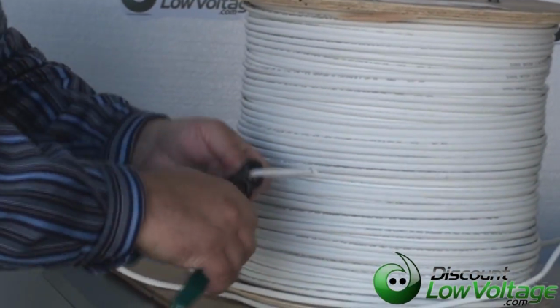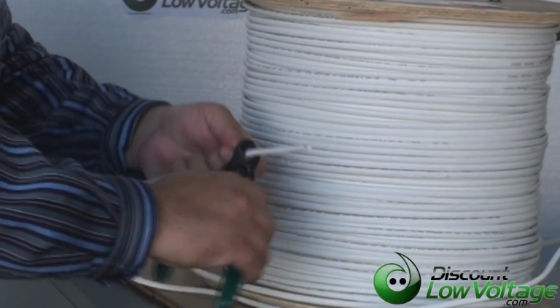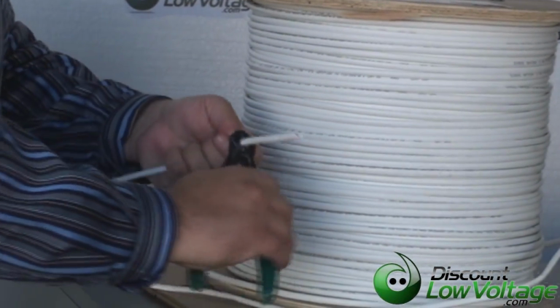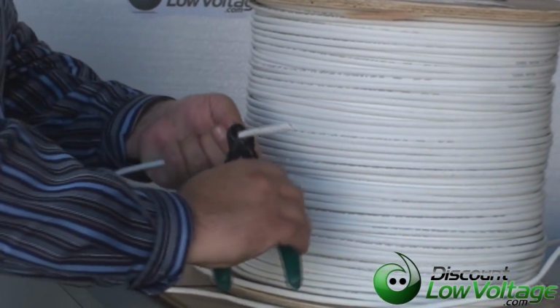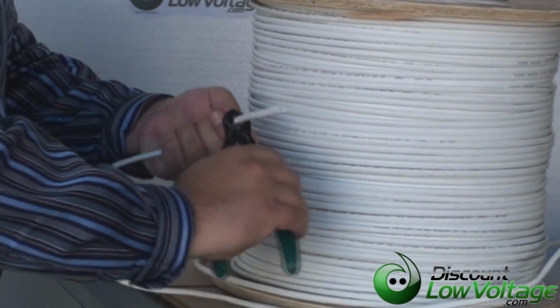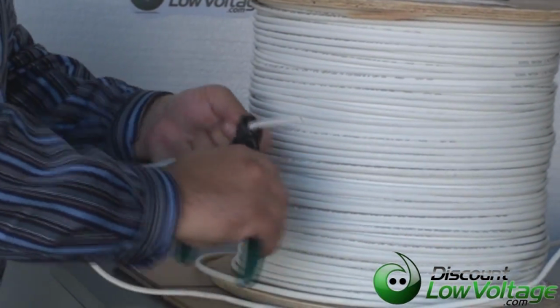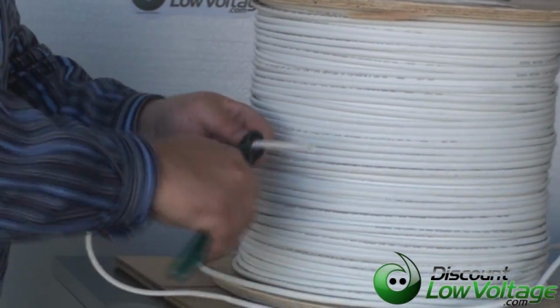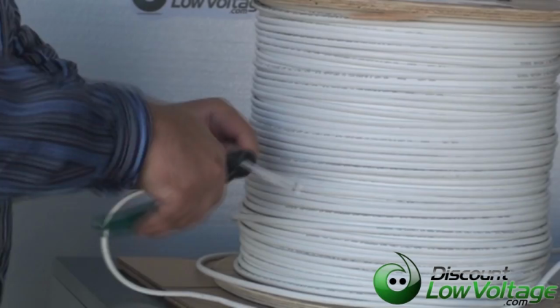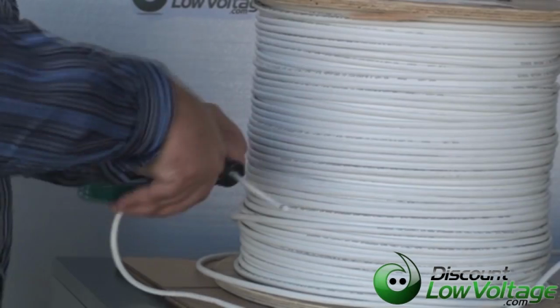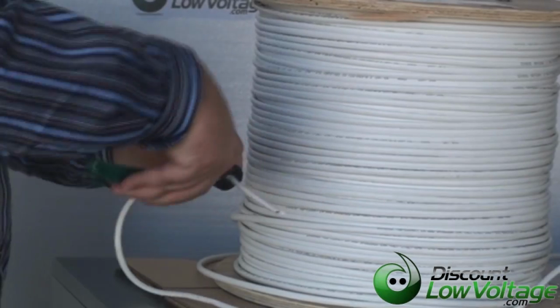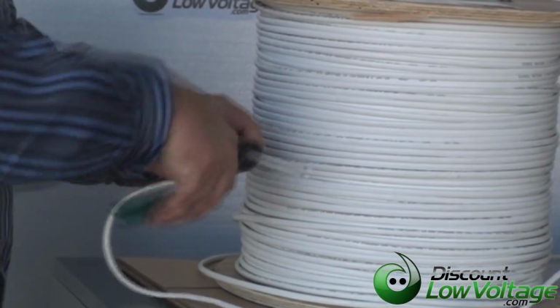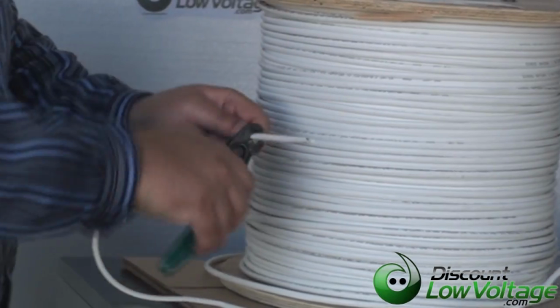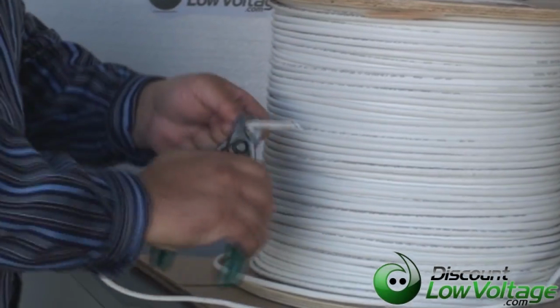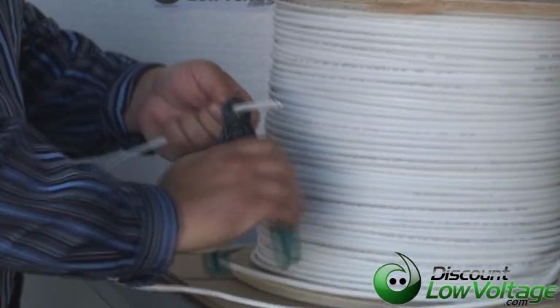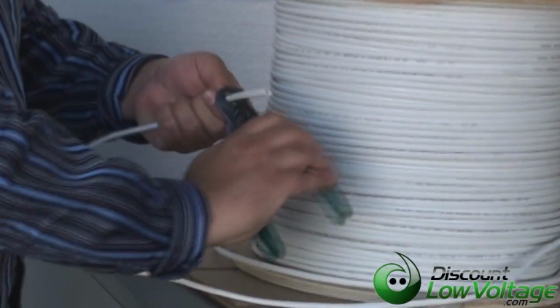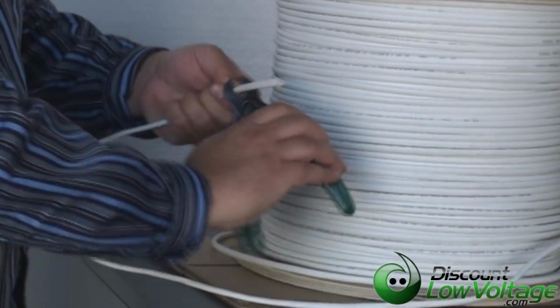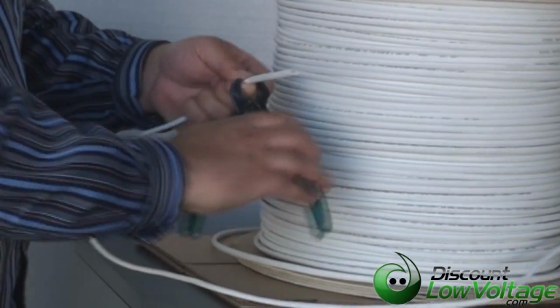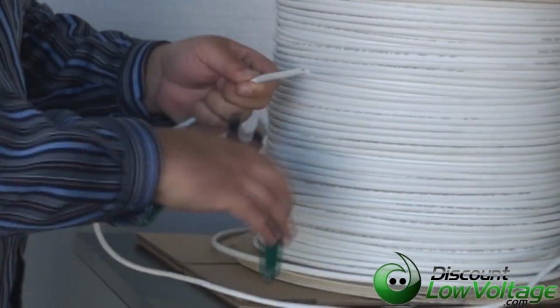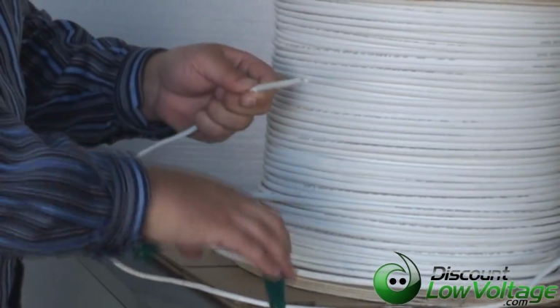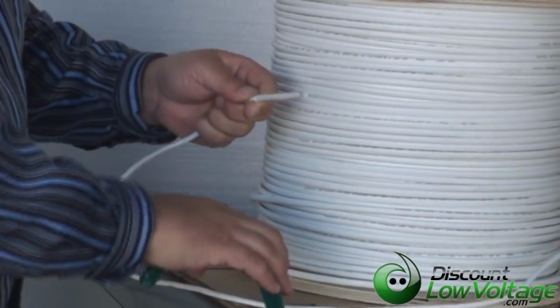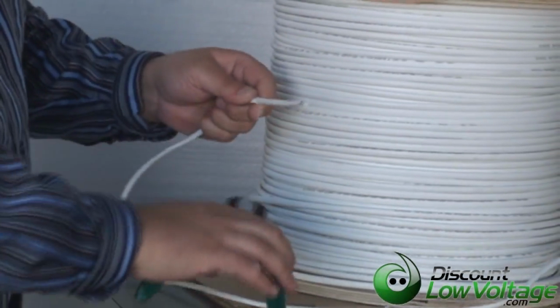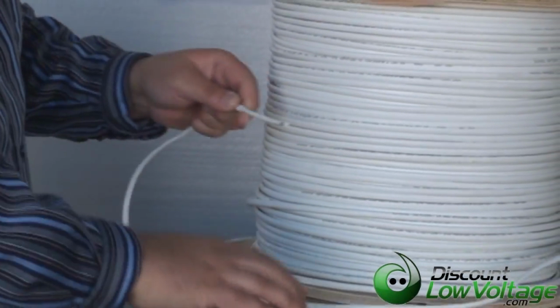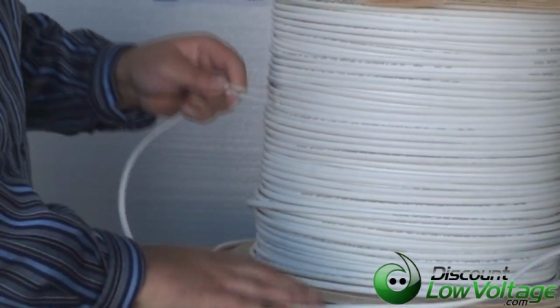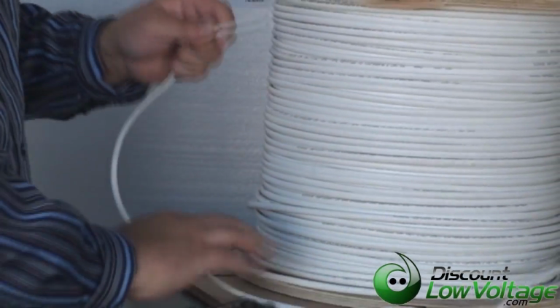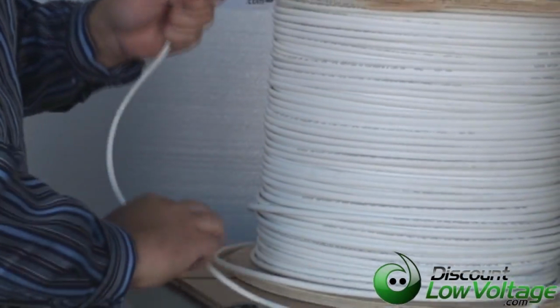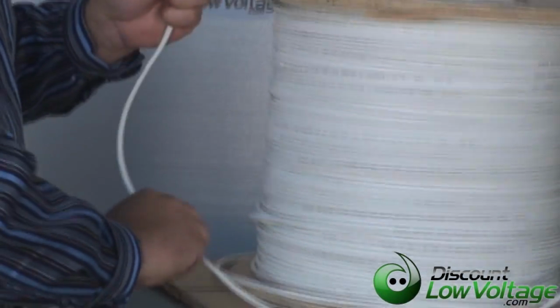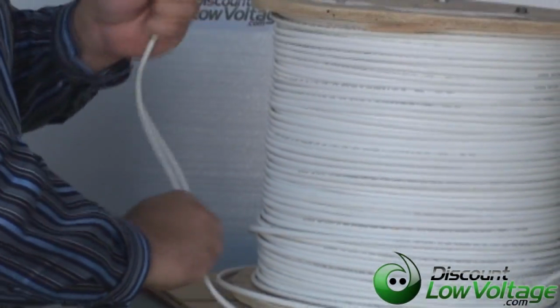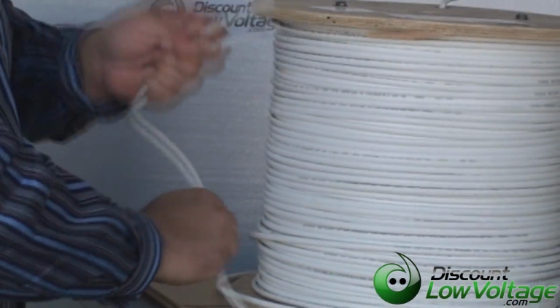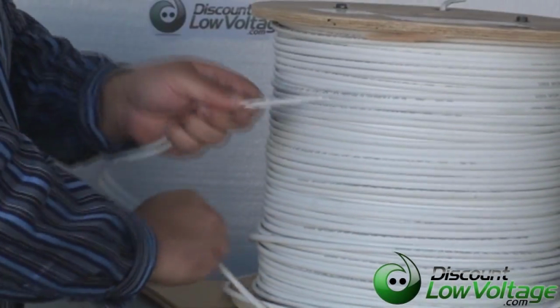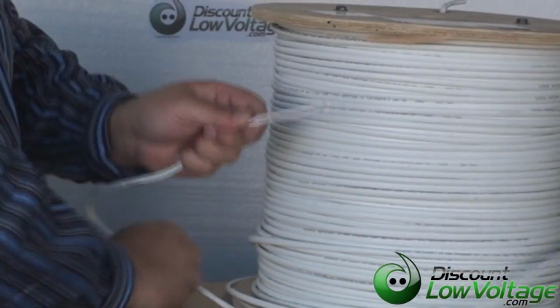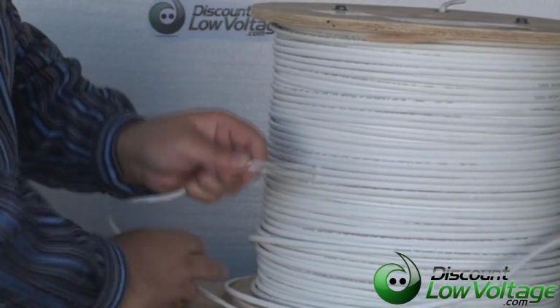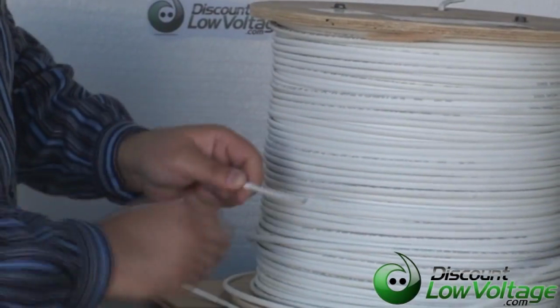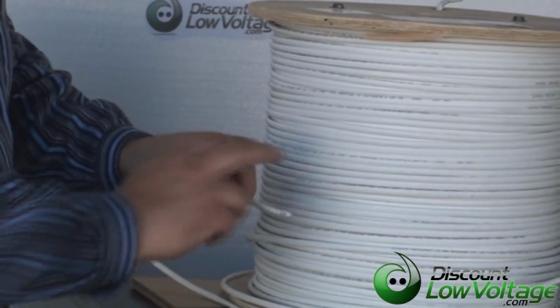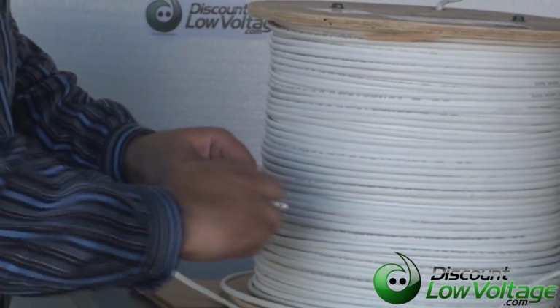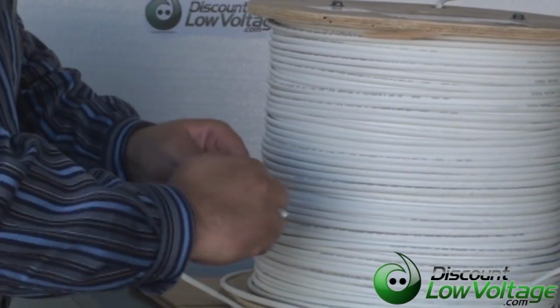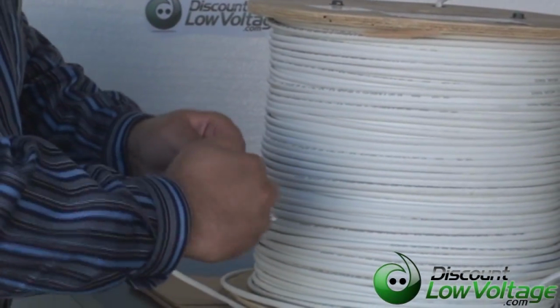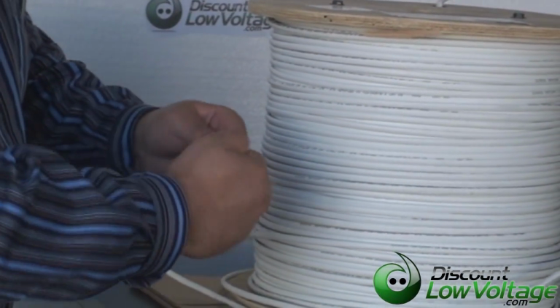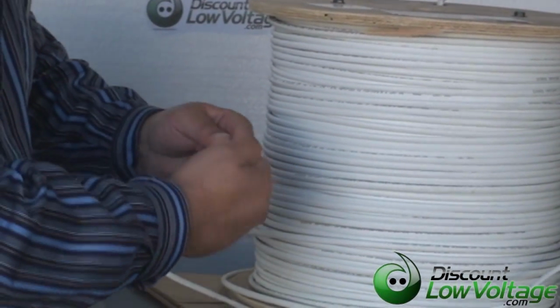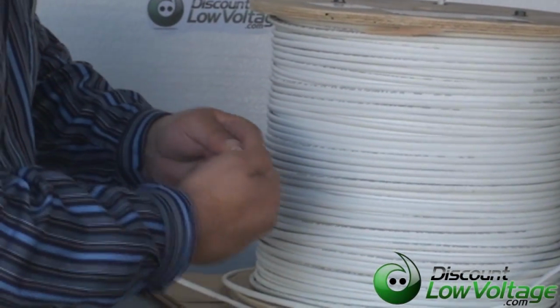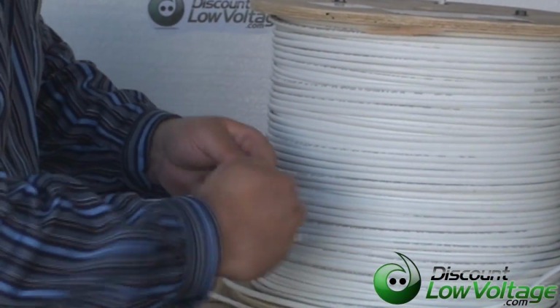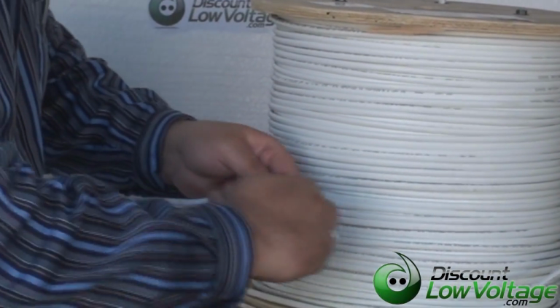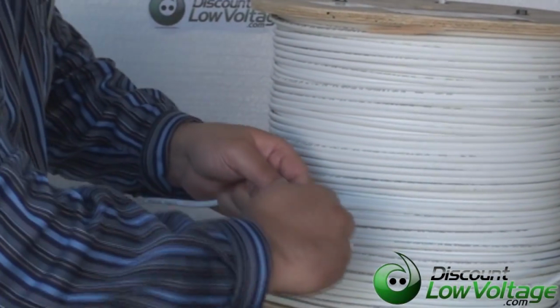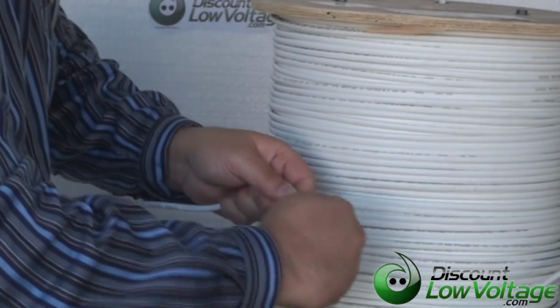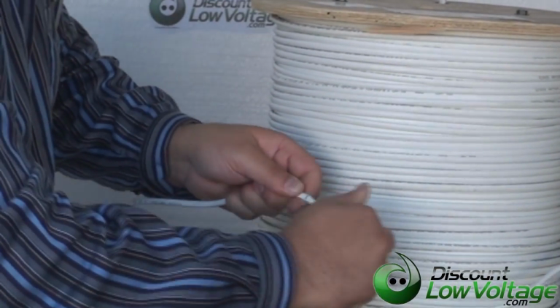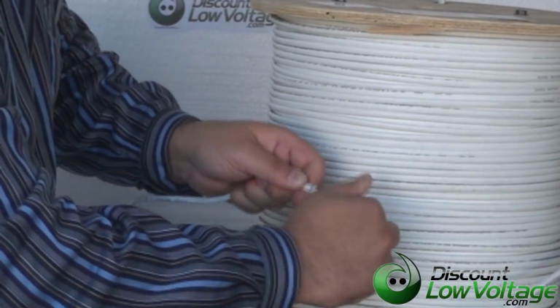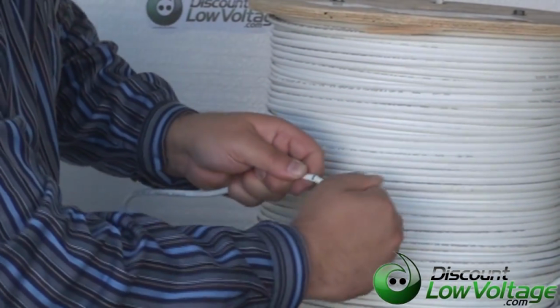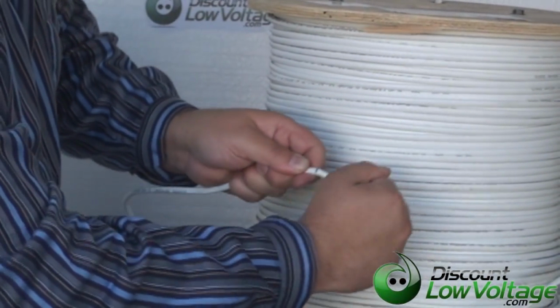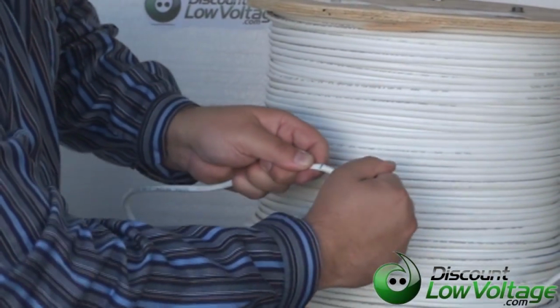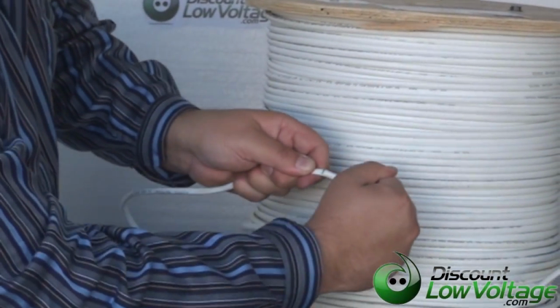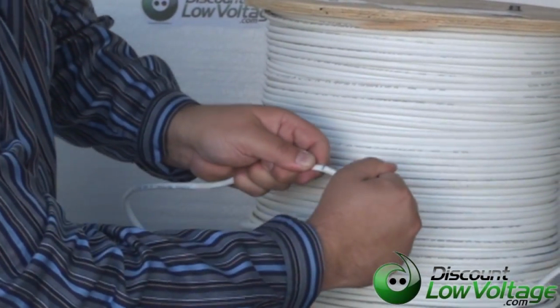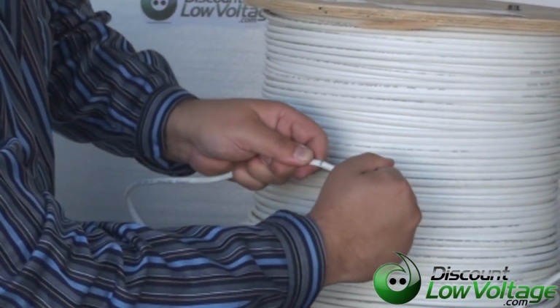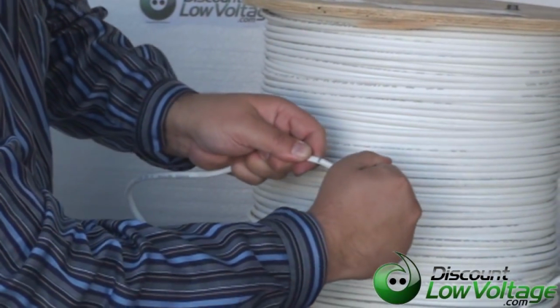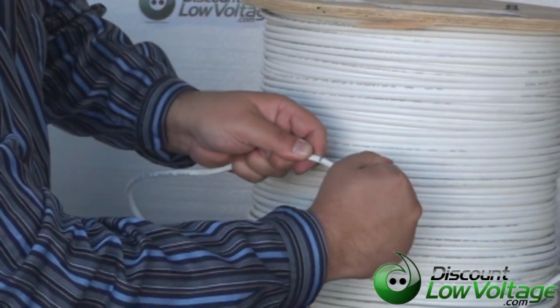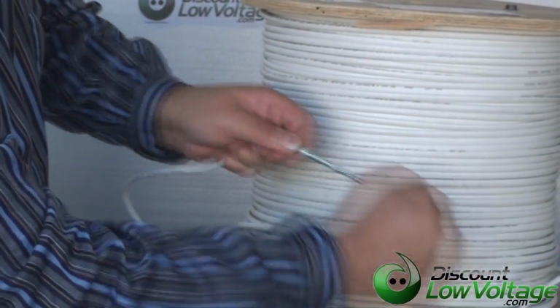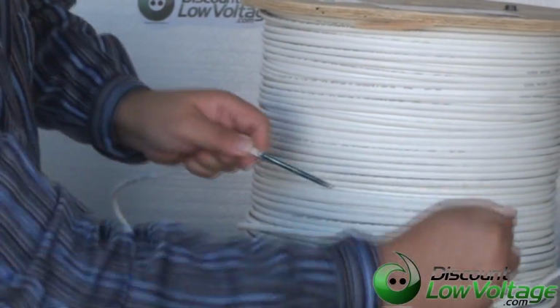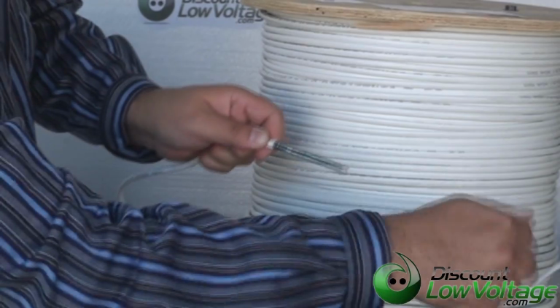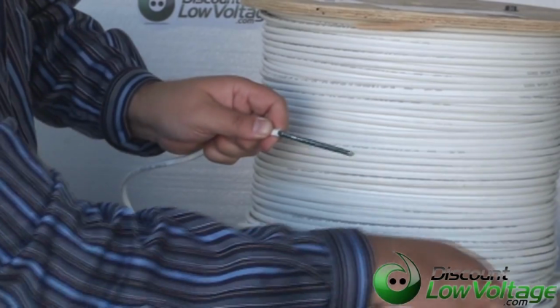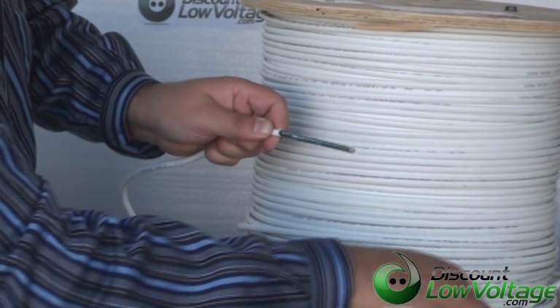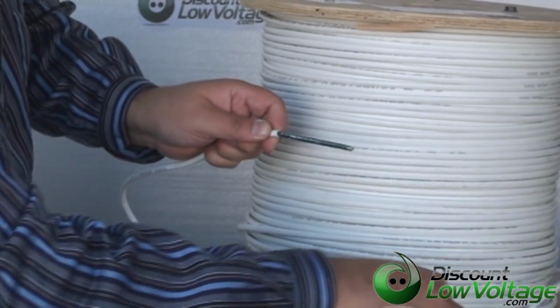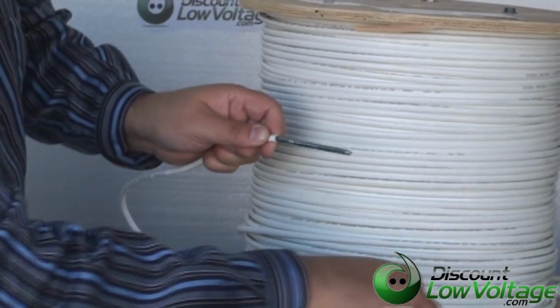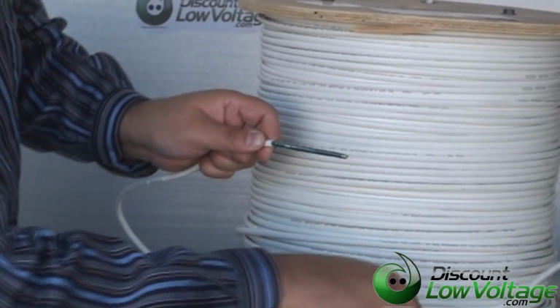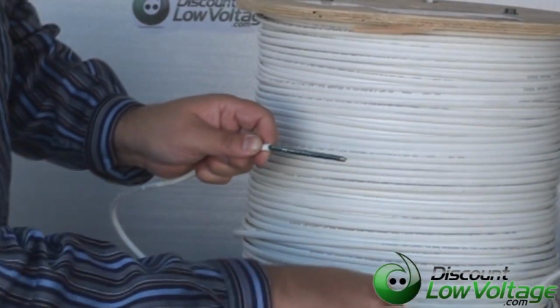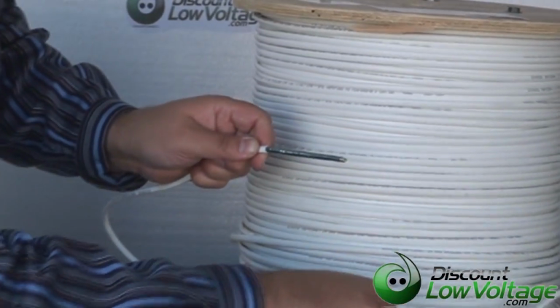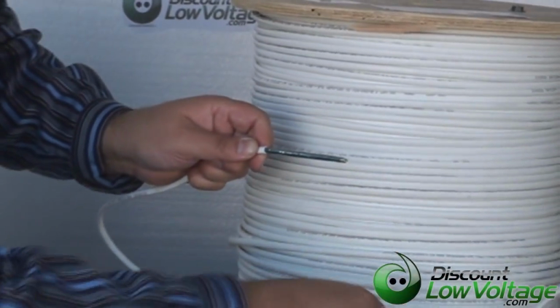The cable is pretty flexible. It's not too stiff. It feels good. Let's see what's going on under that jacket.